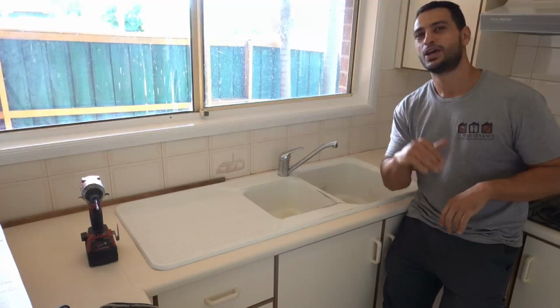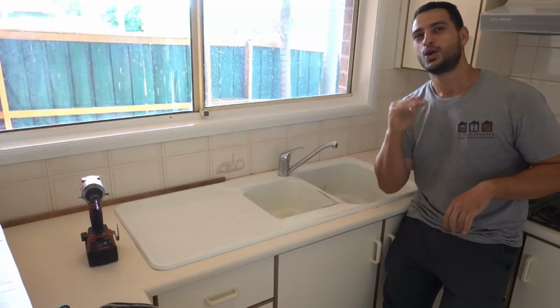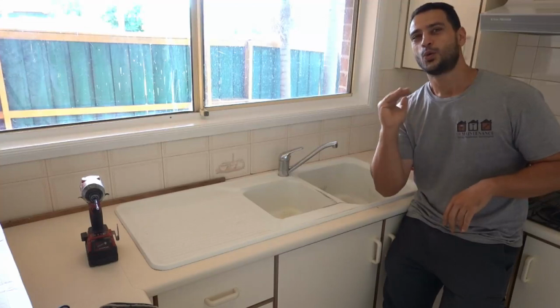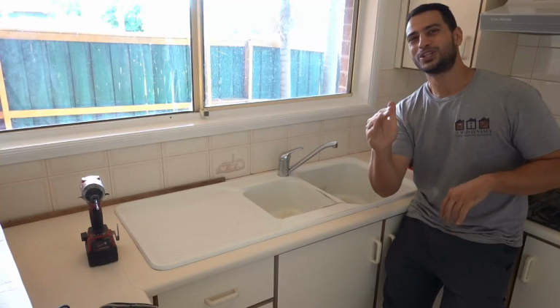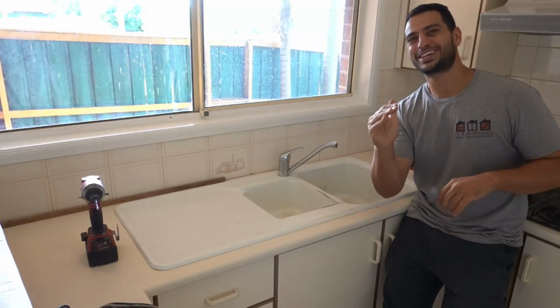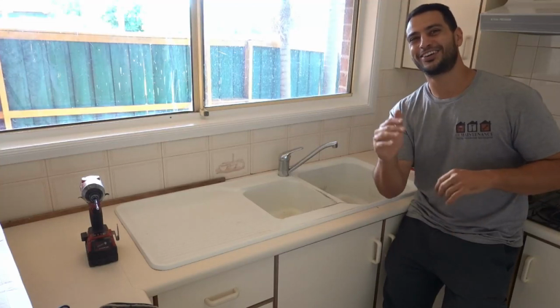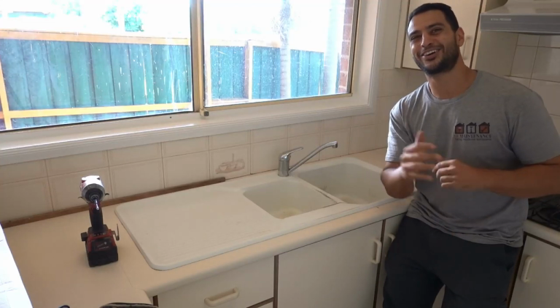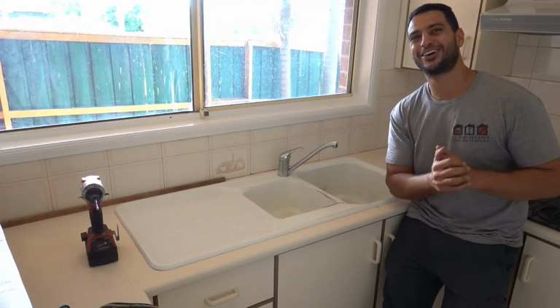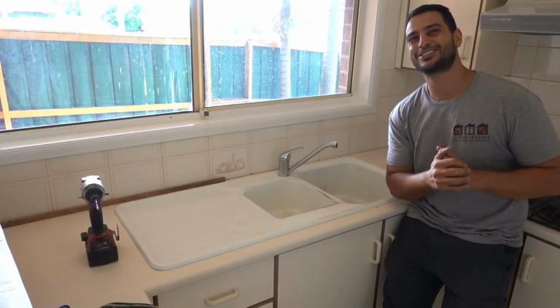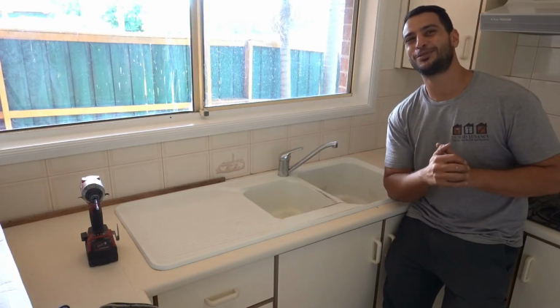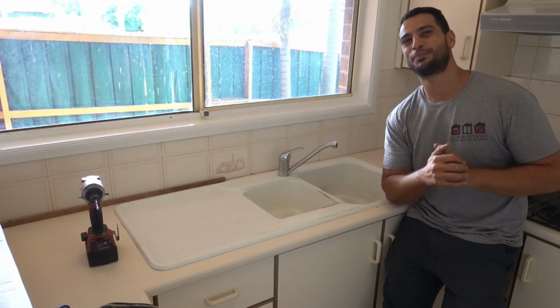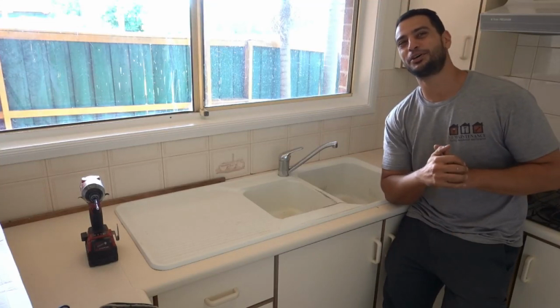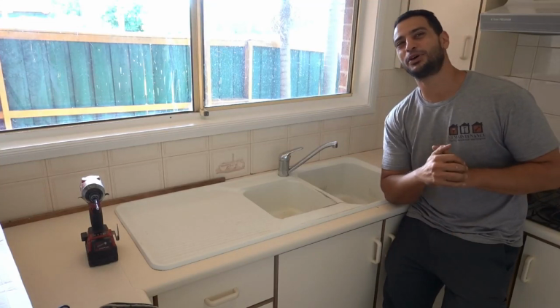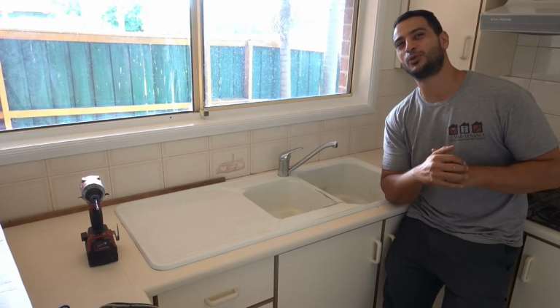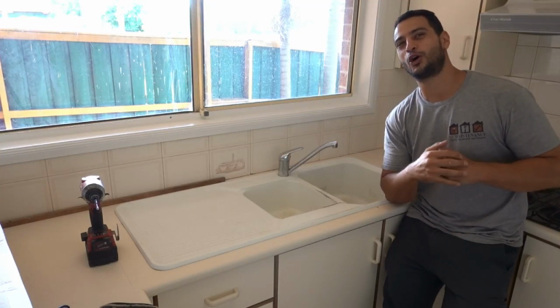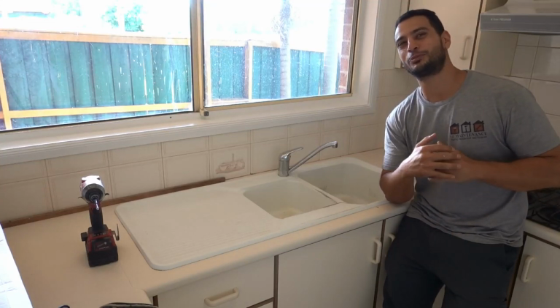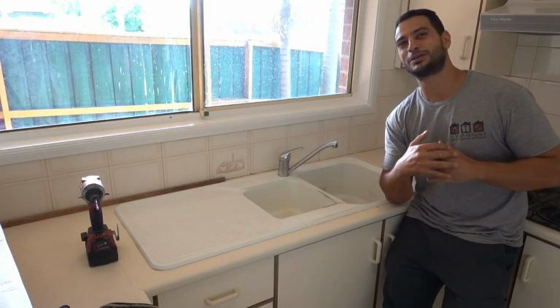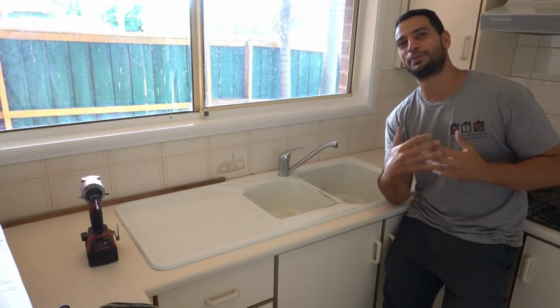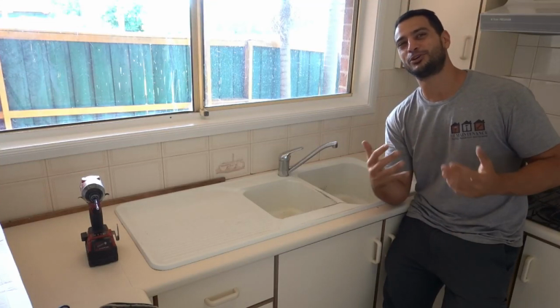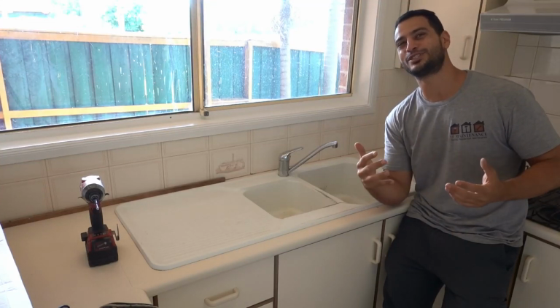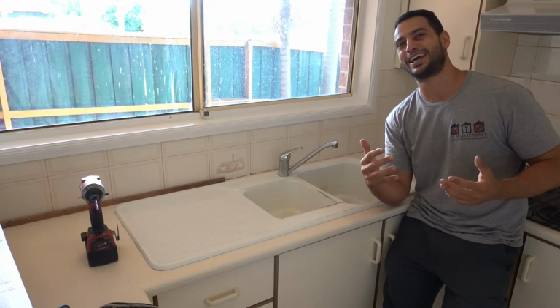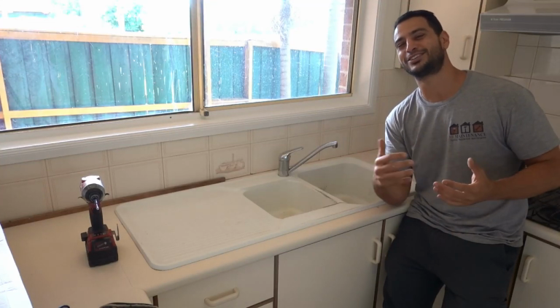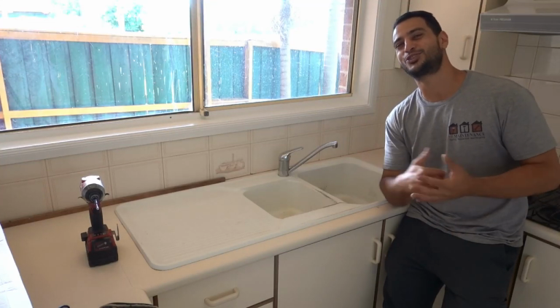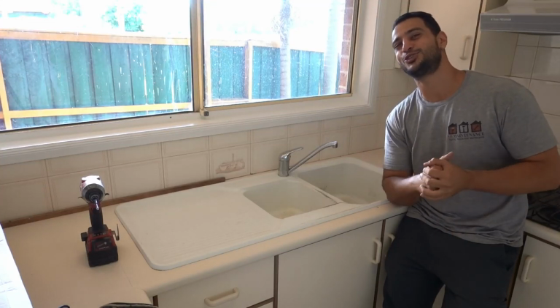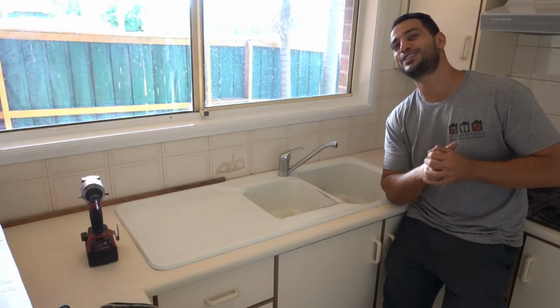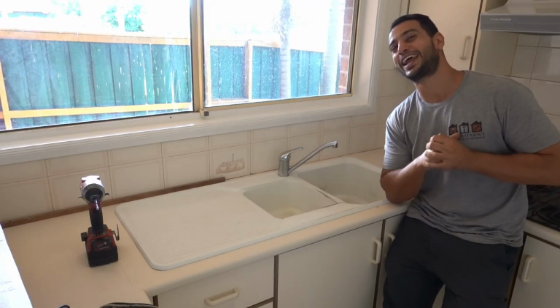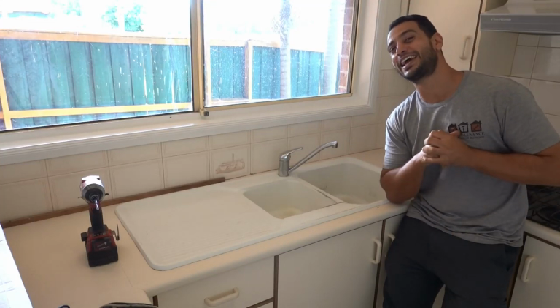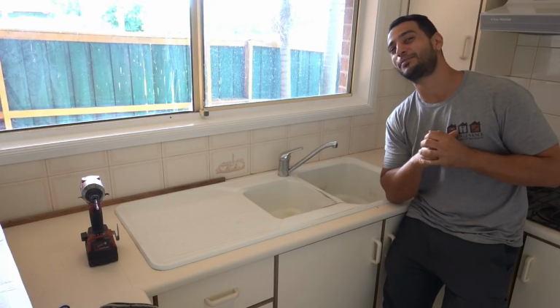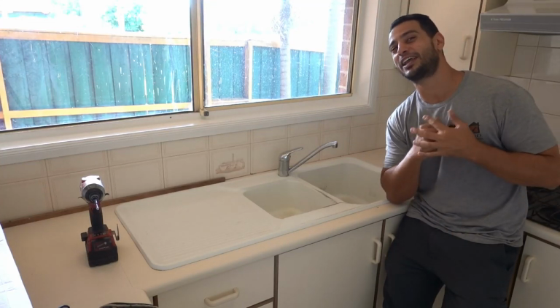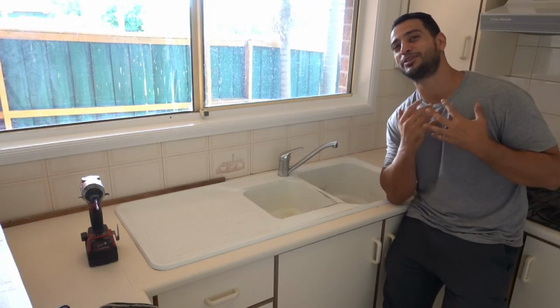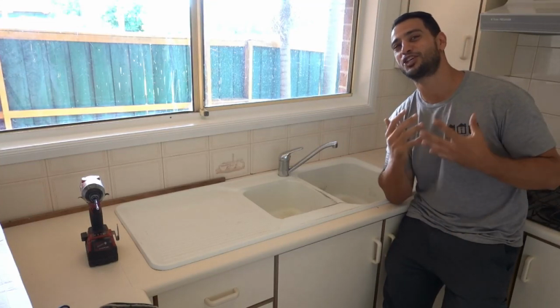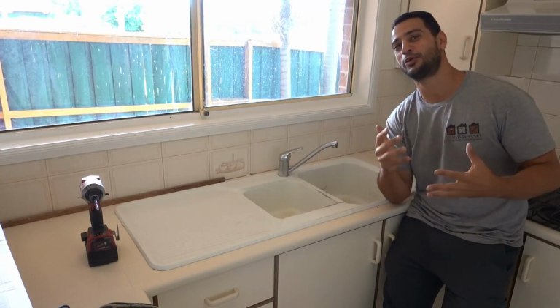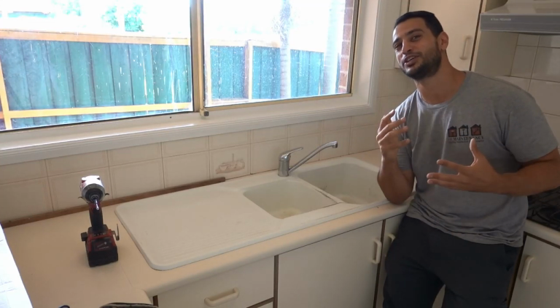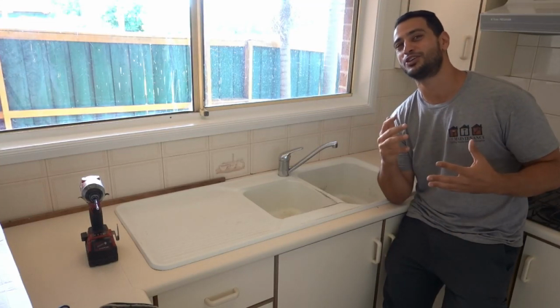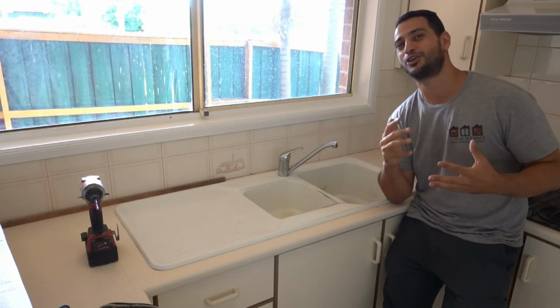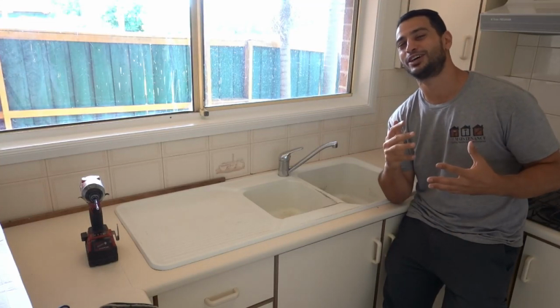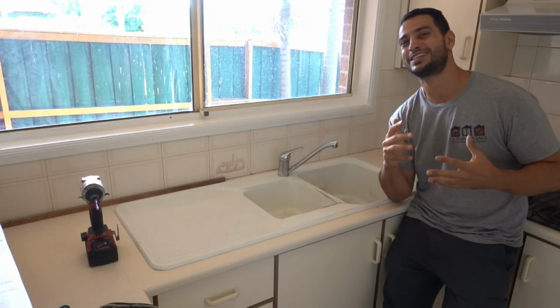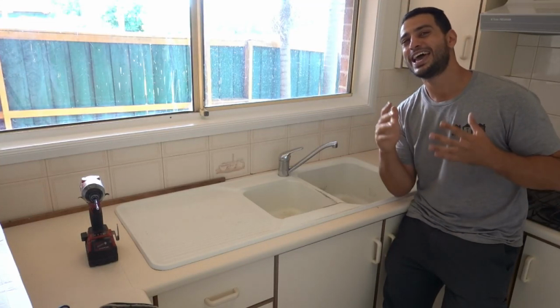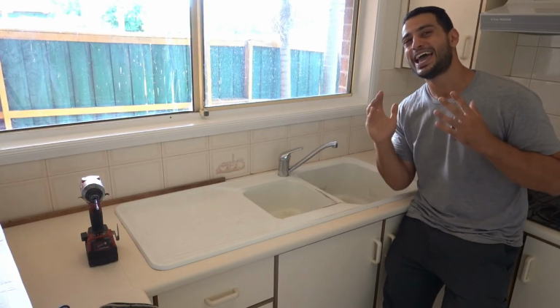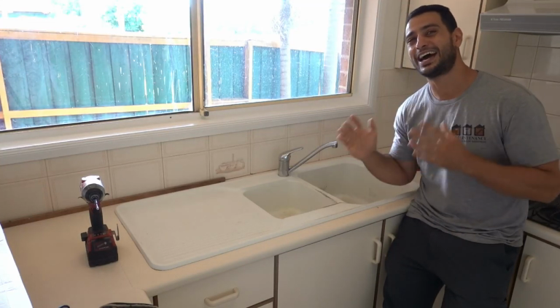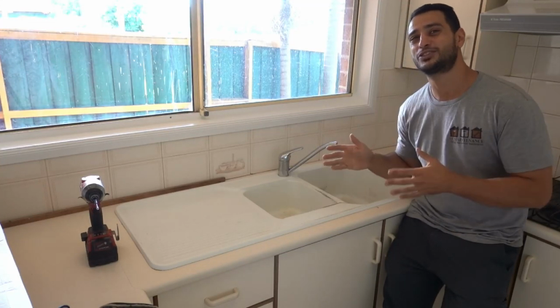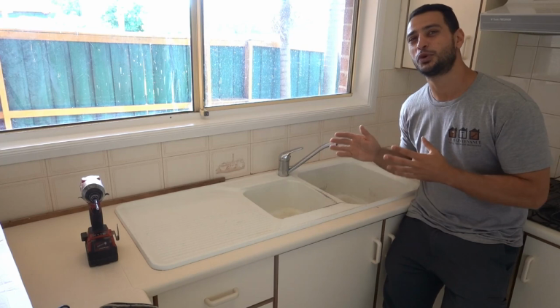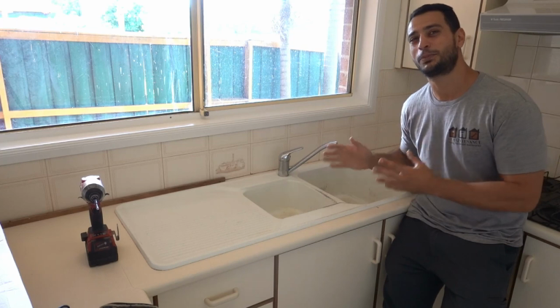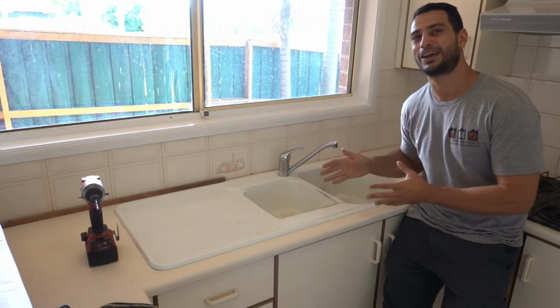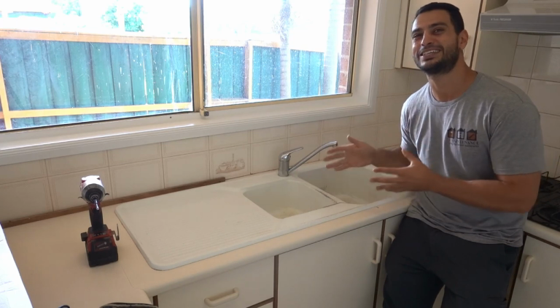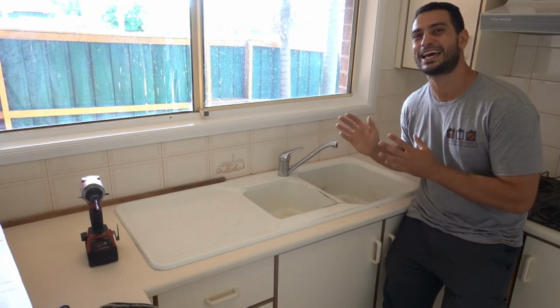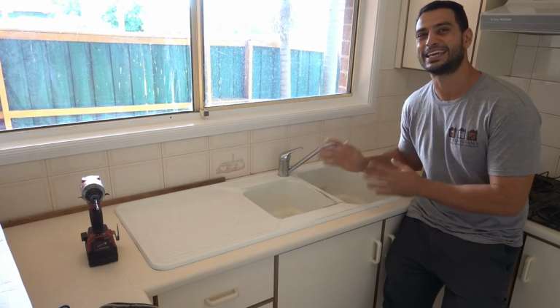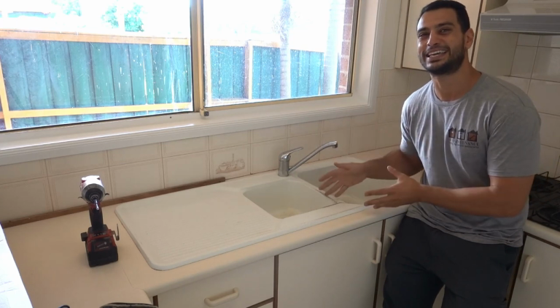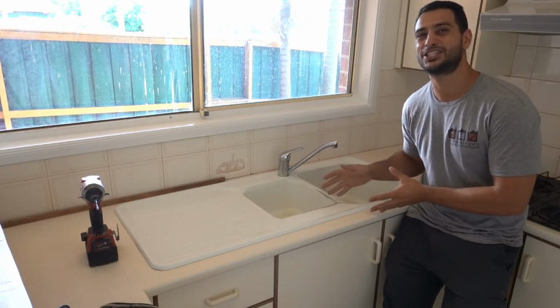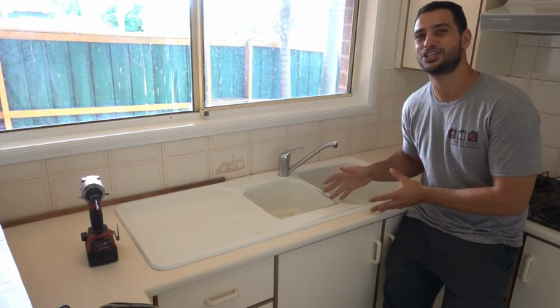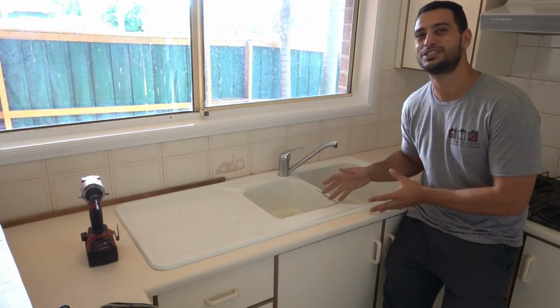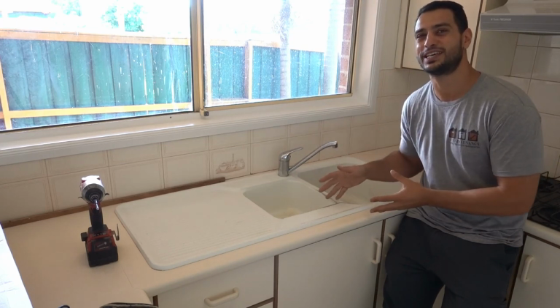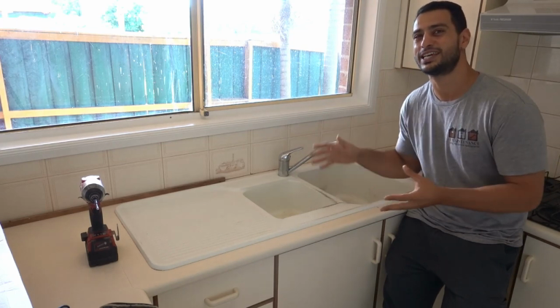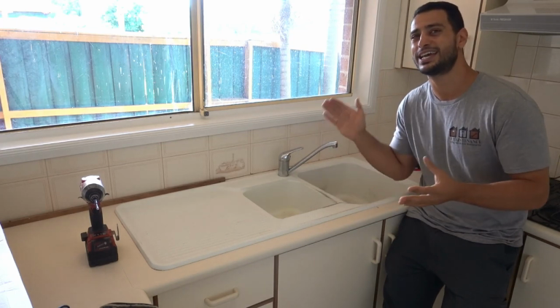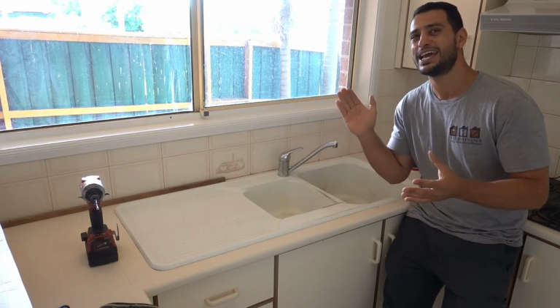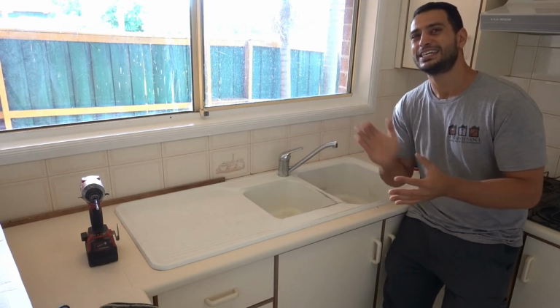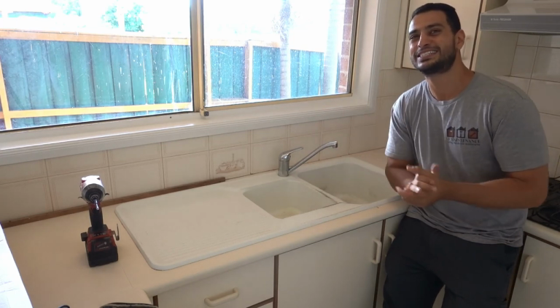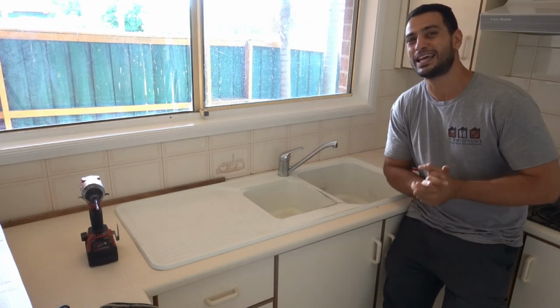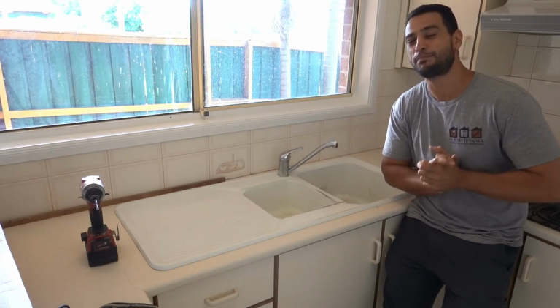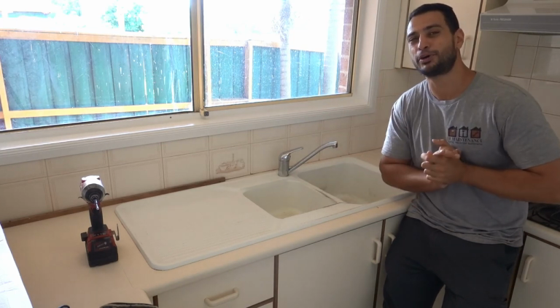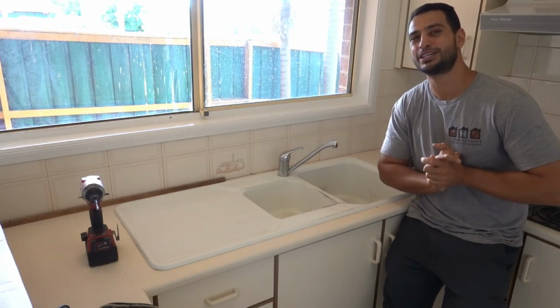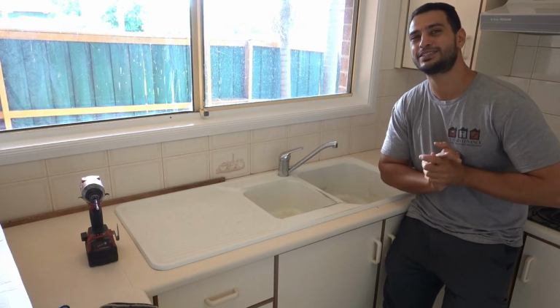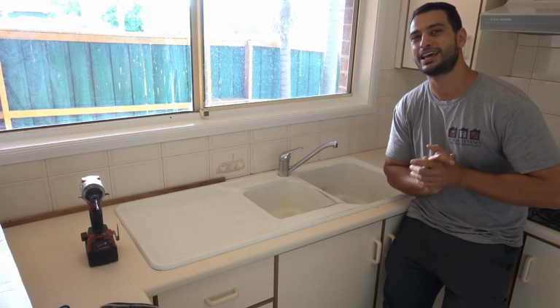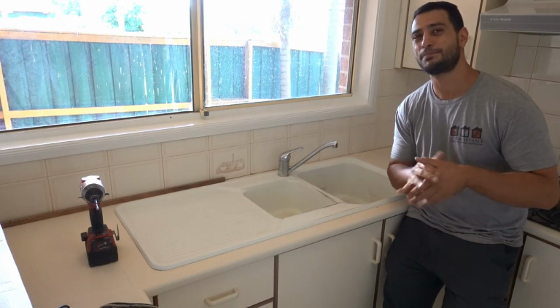What's going on guys, I'm Bill and welcome to Bill's How To. Today I'm going to be showing you guys how to replace a kitchen sink step by step.